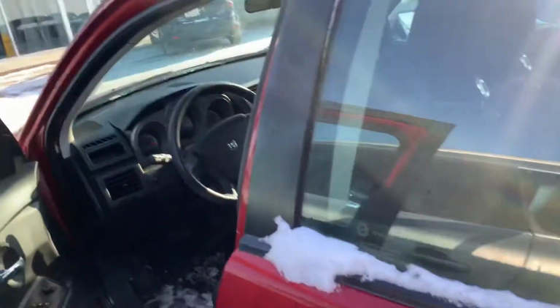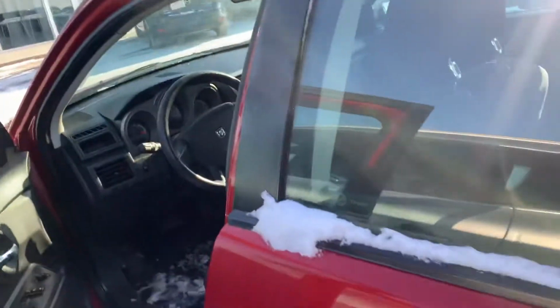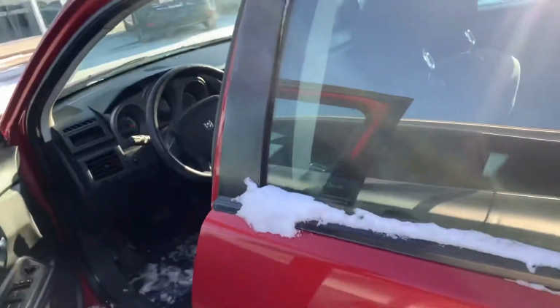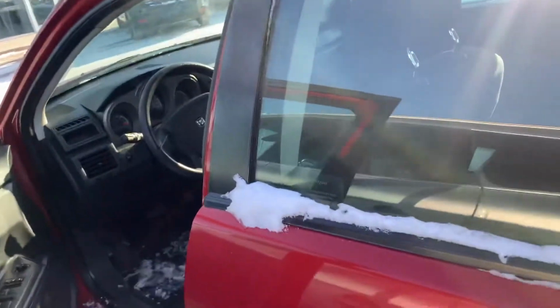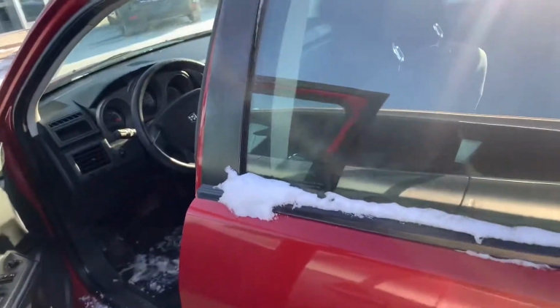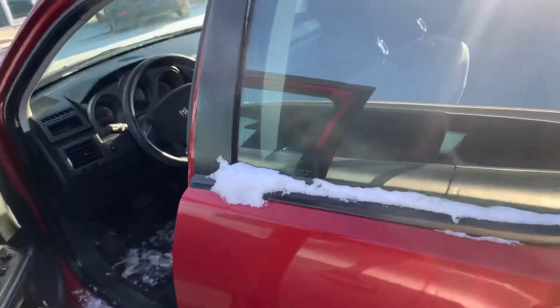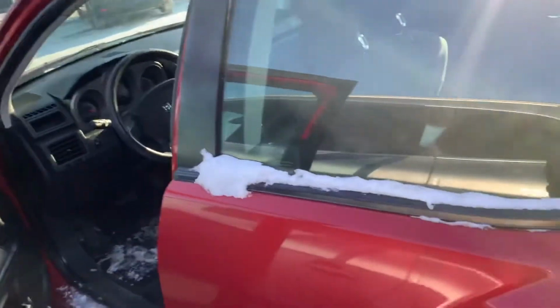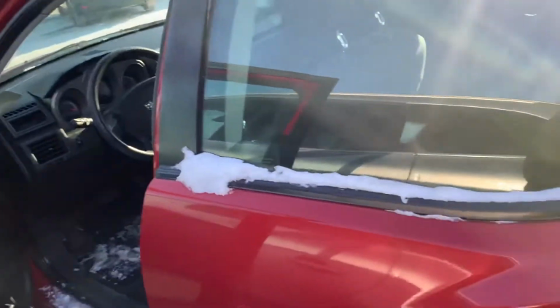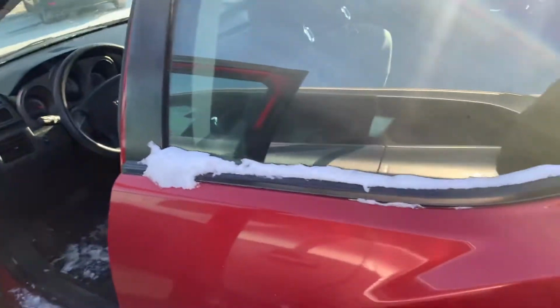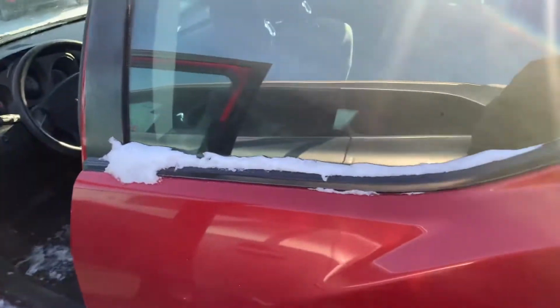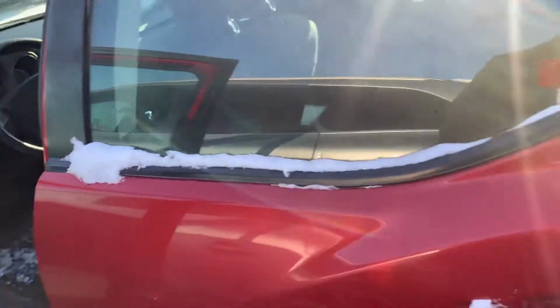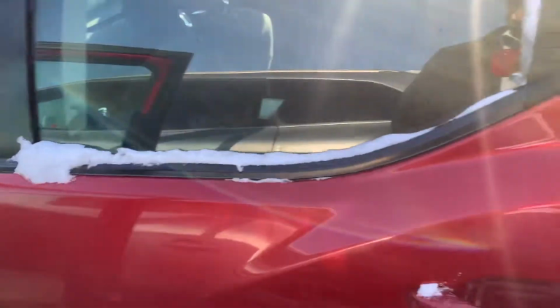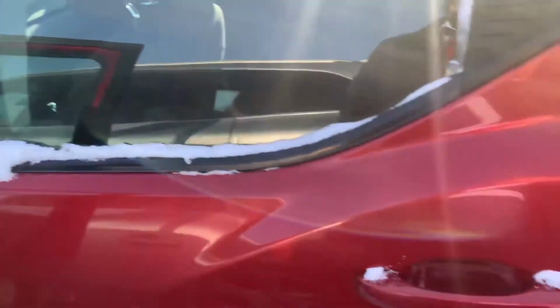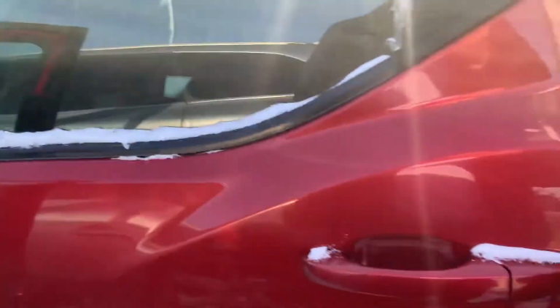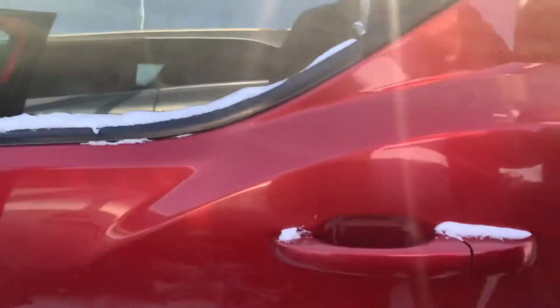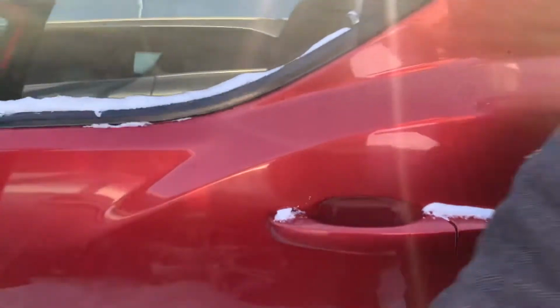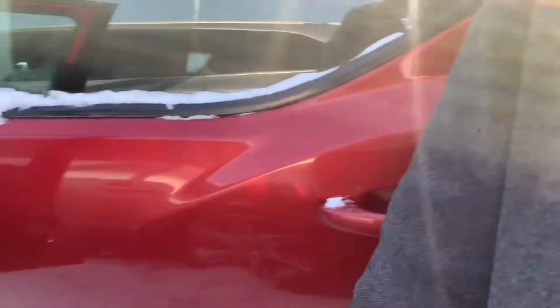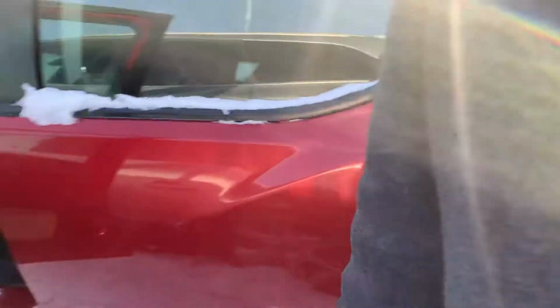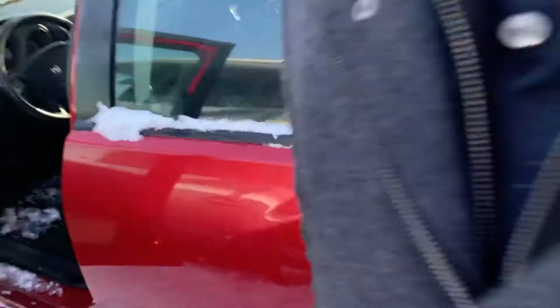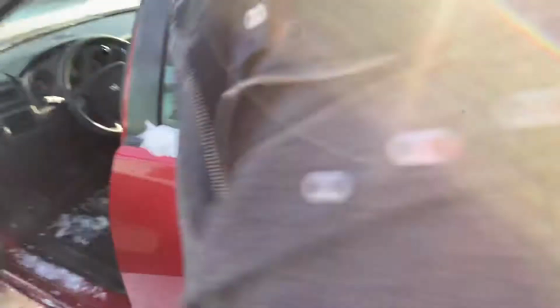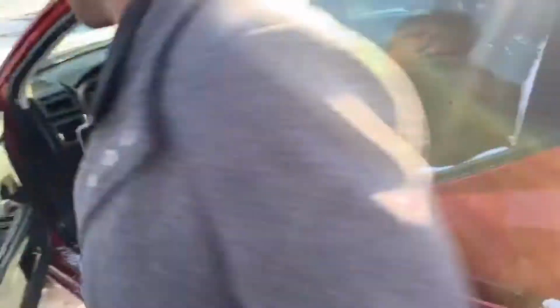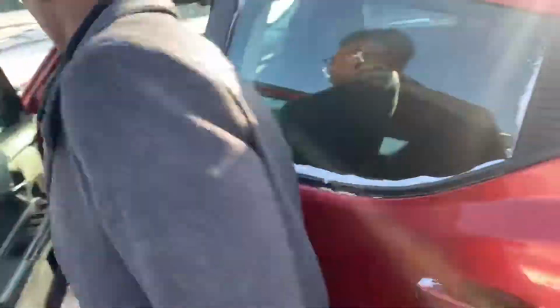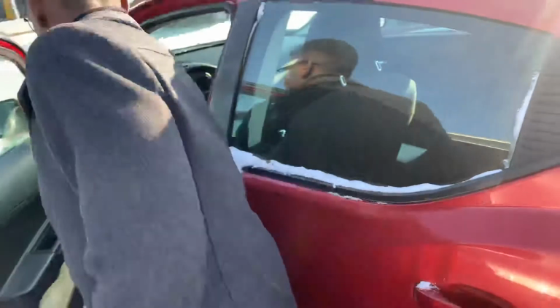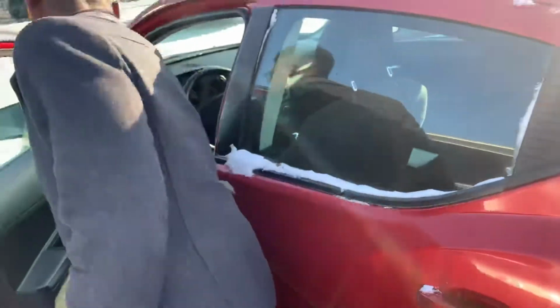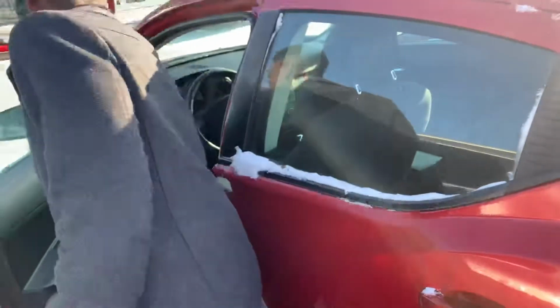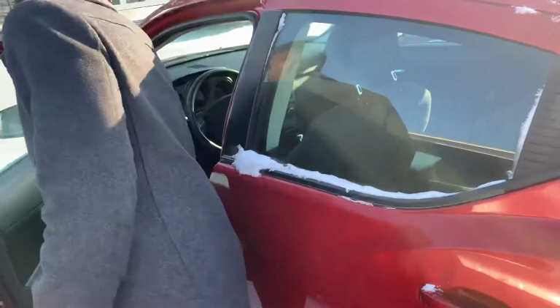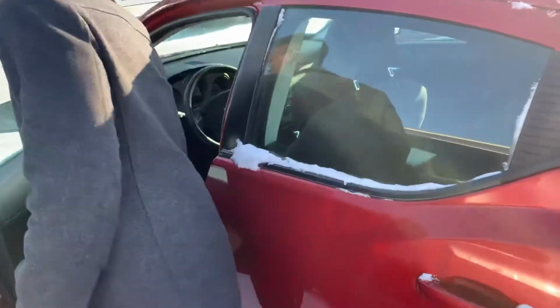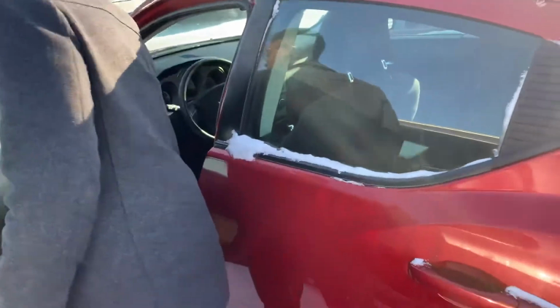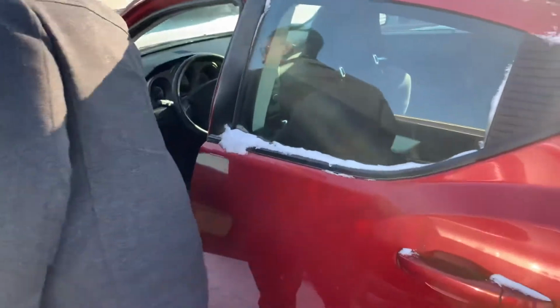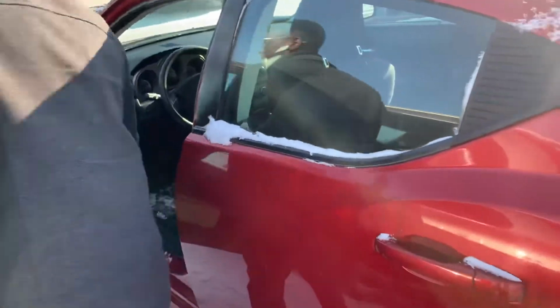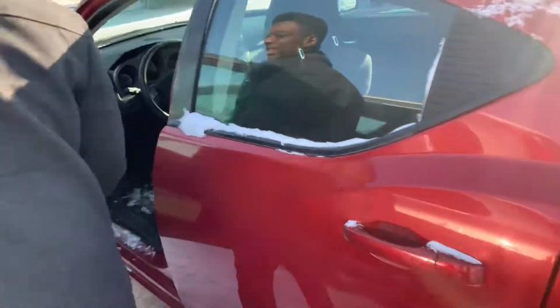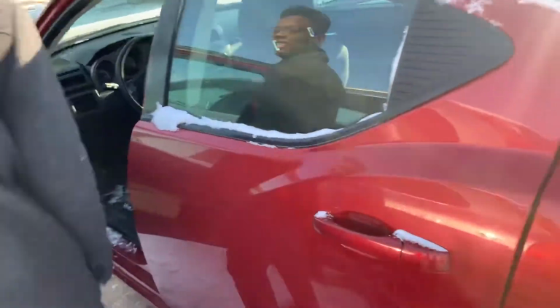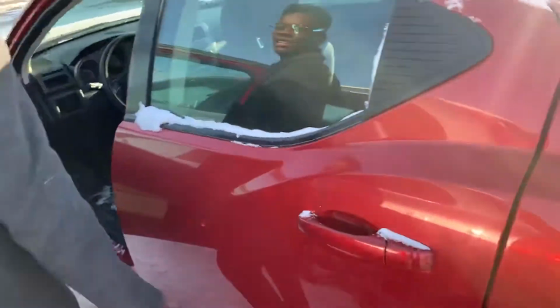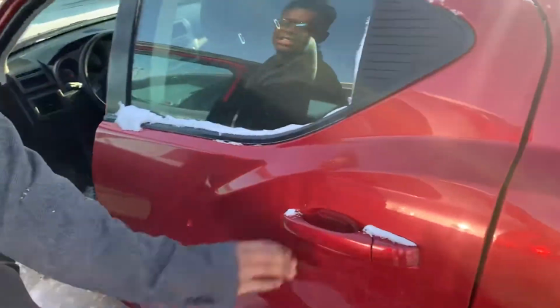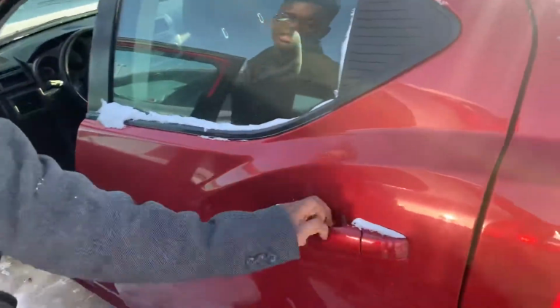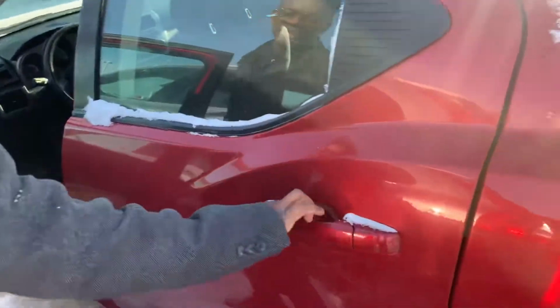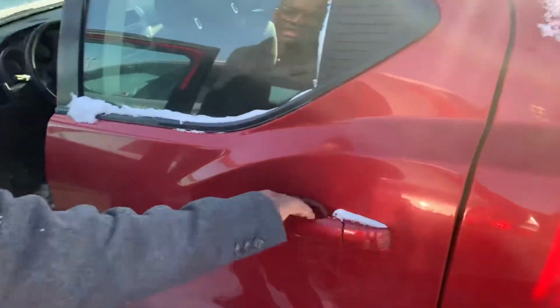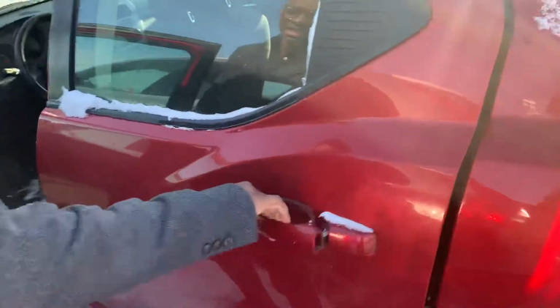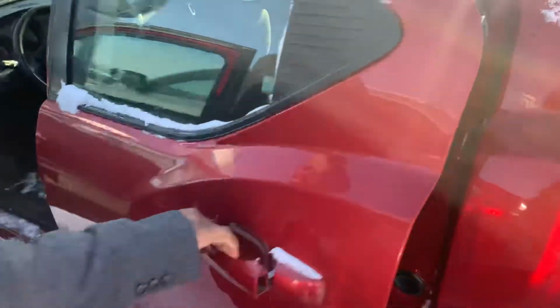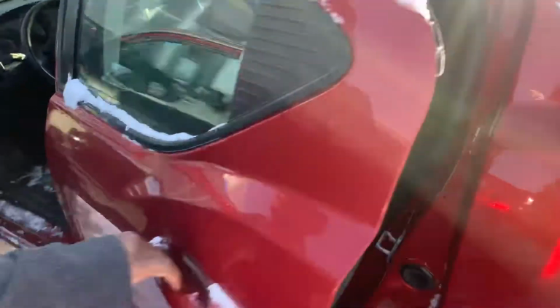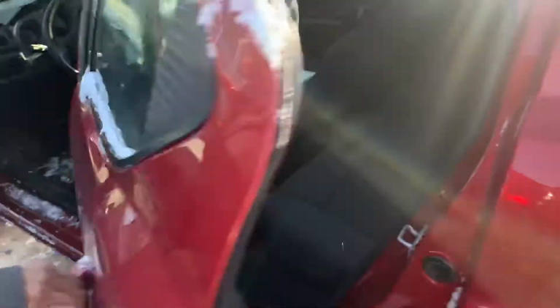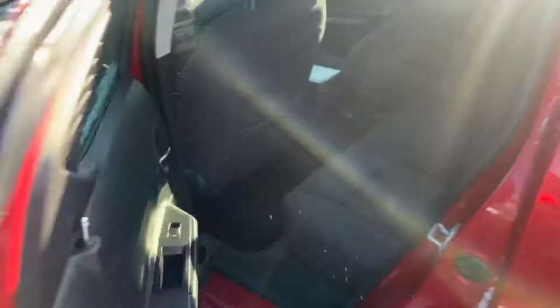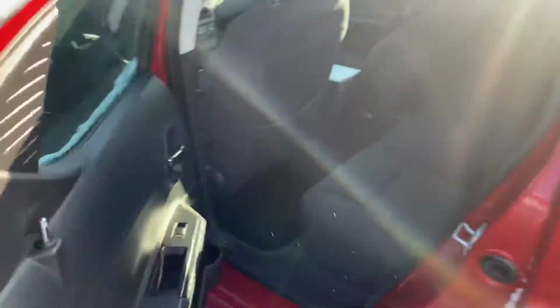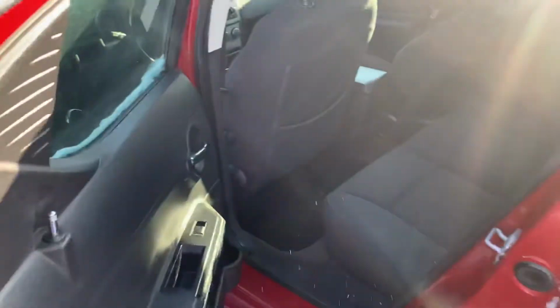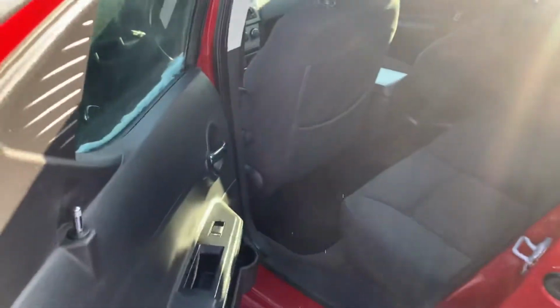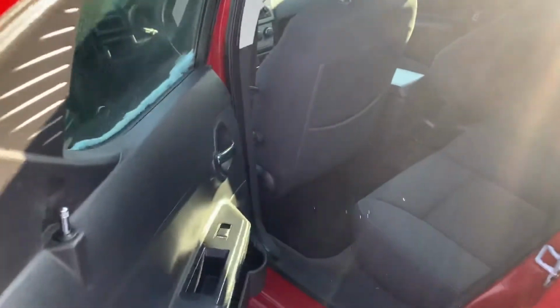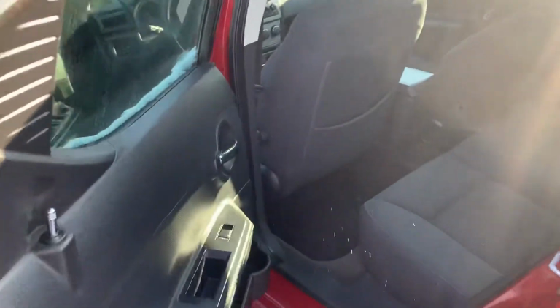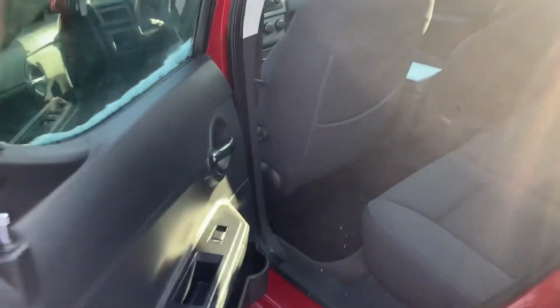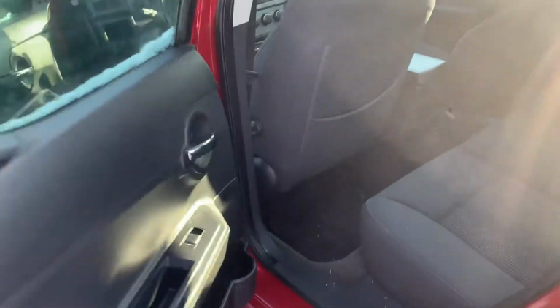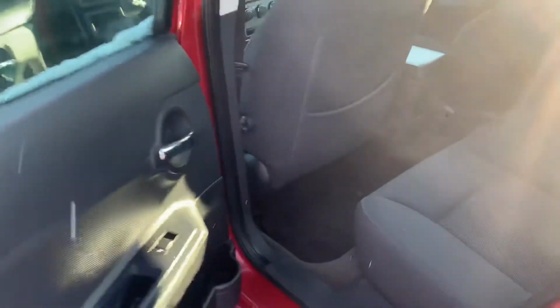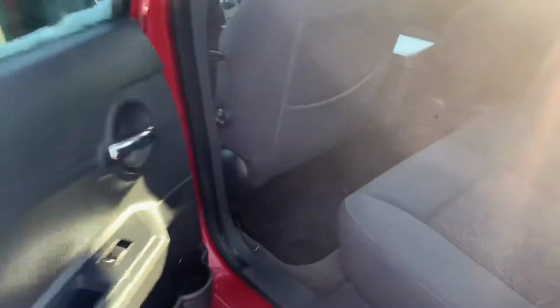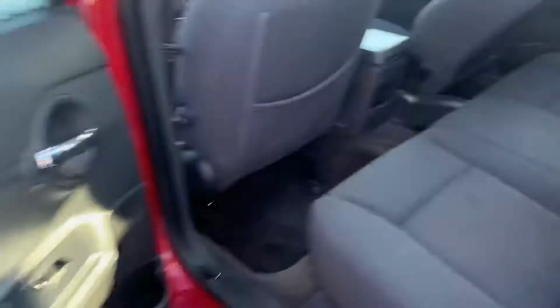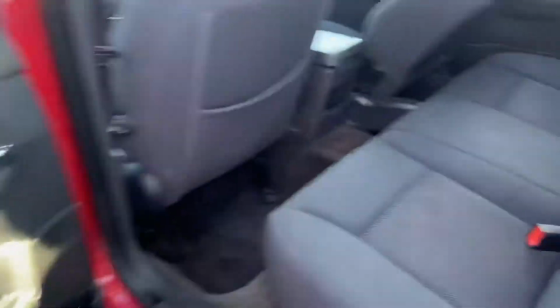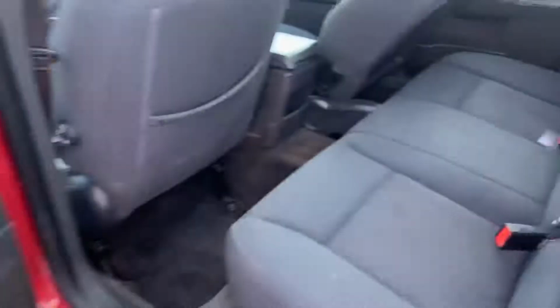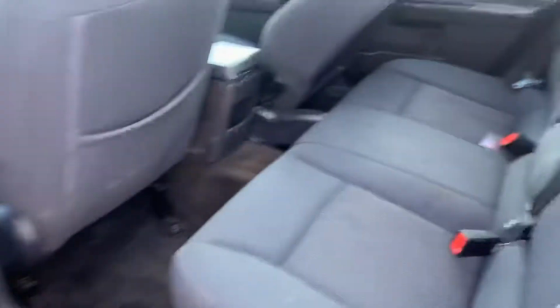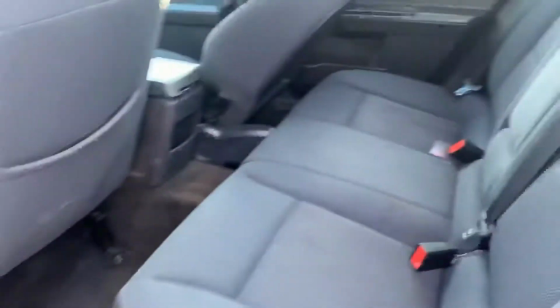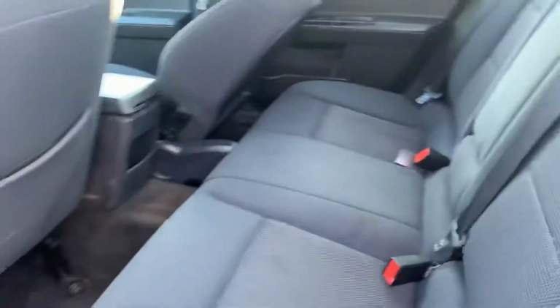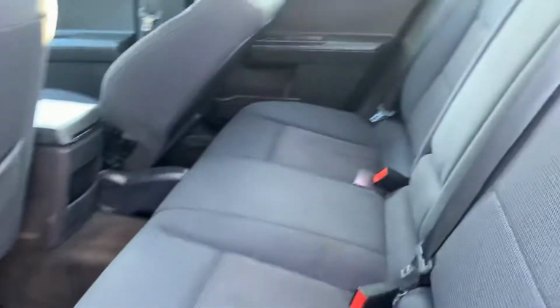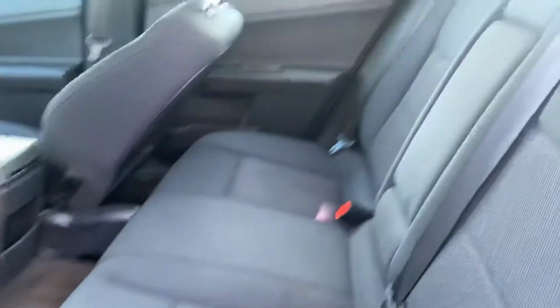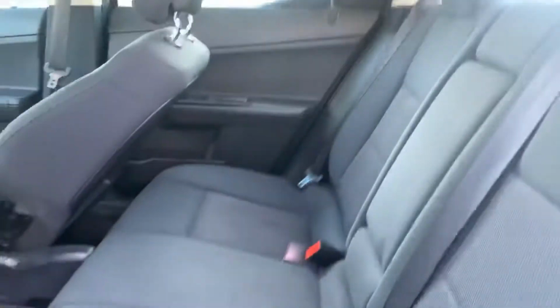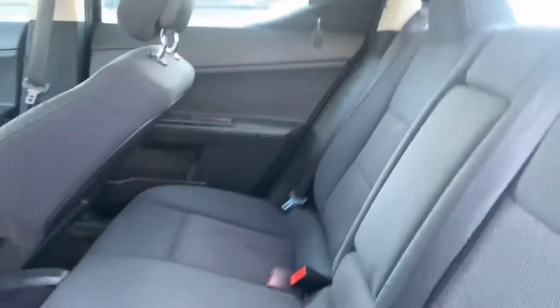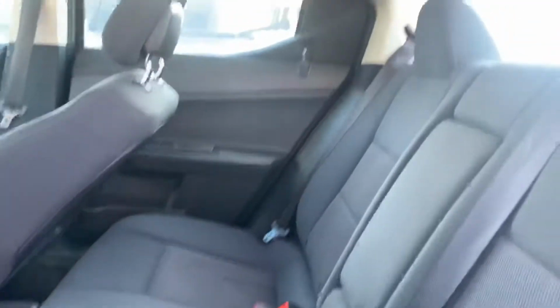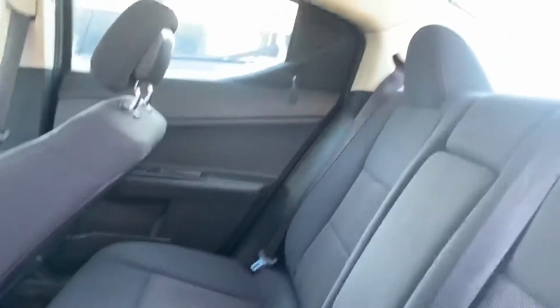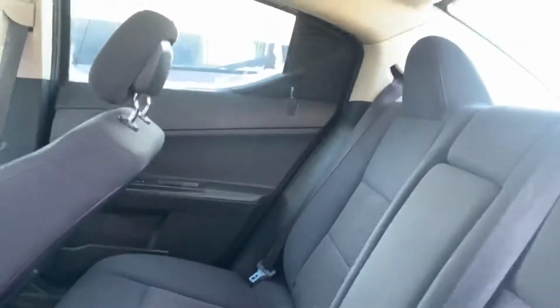Coming into the back — let me just unlock it here — you can see you have tons of space for your rear passengers there.